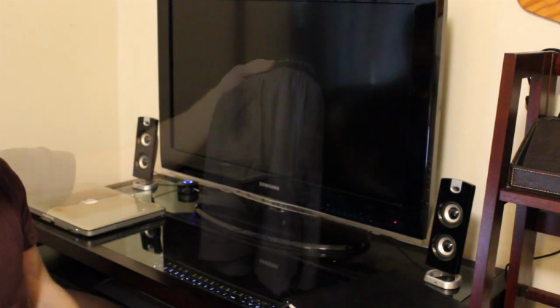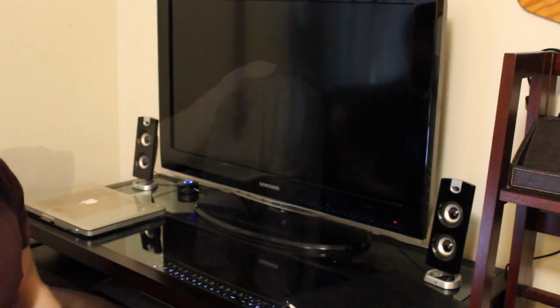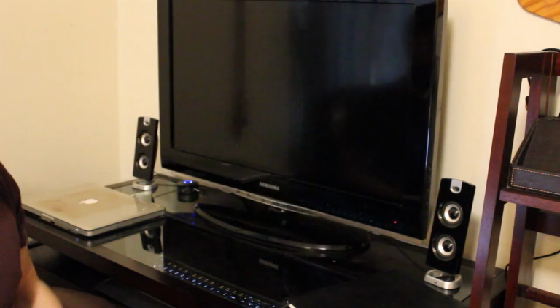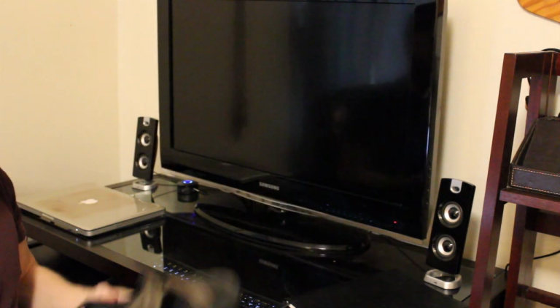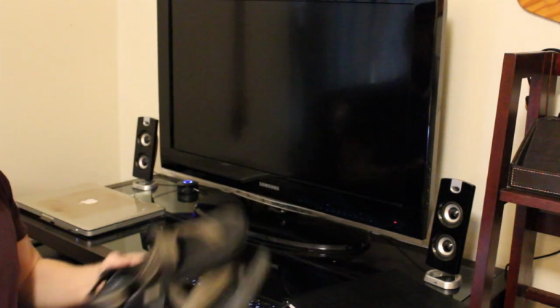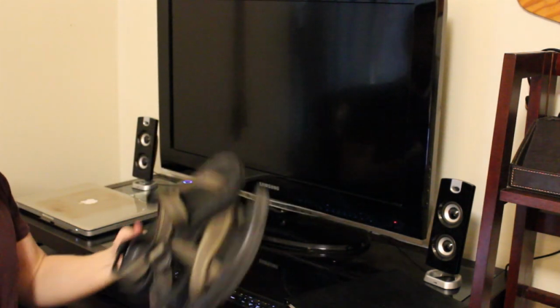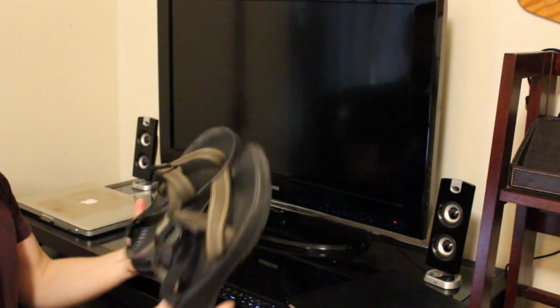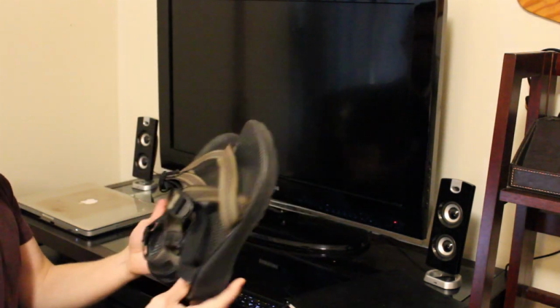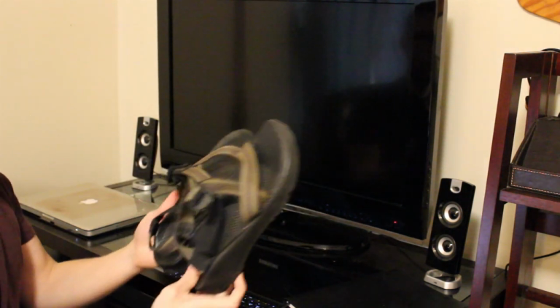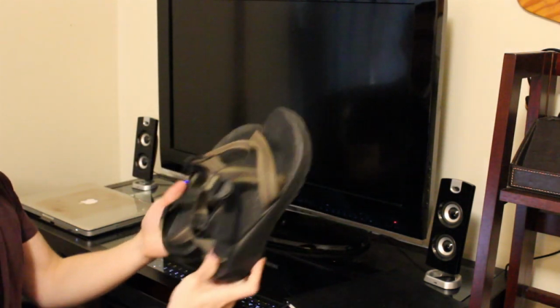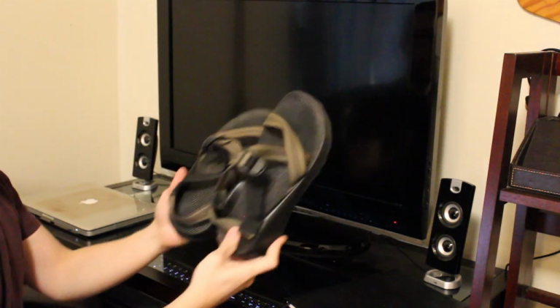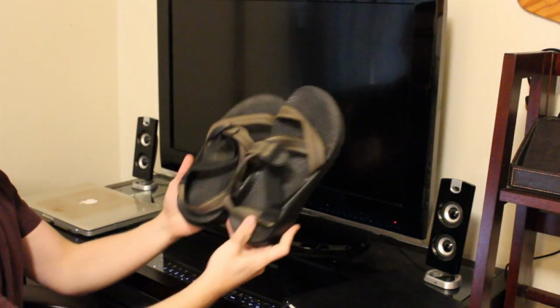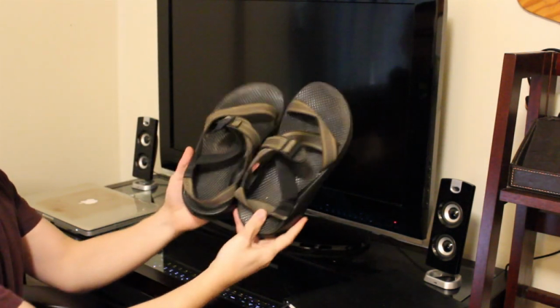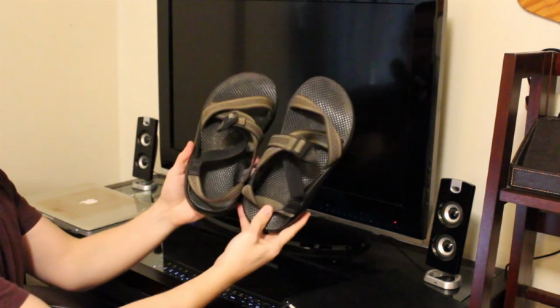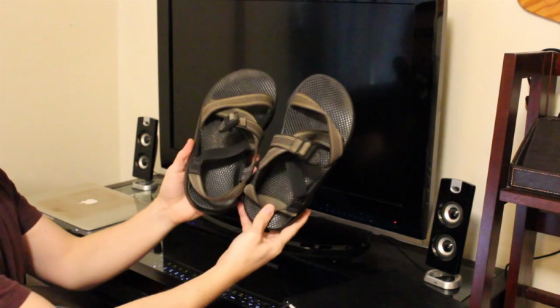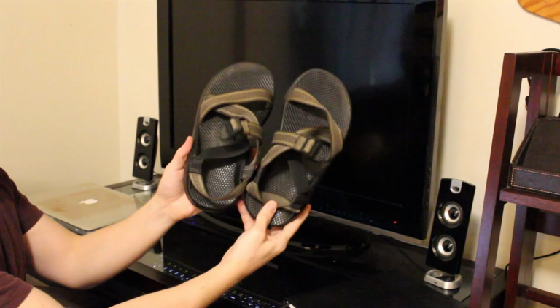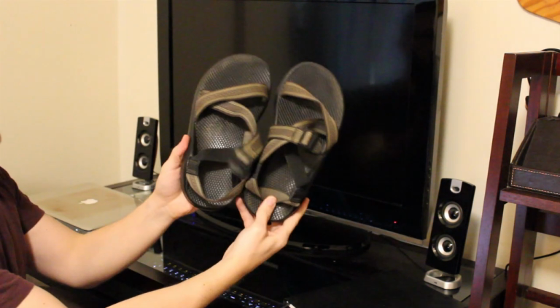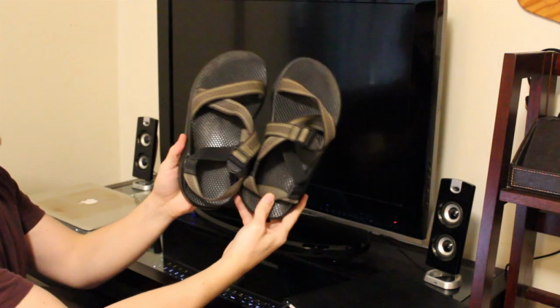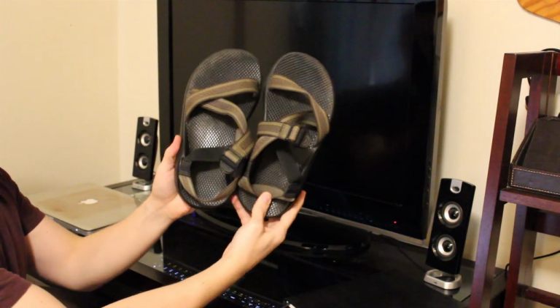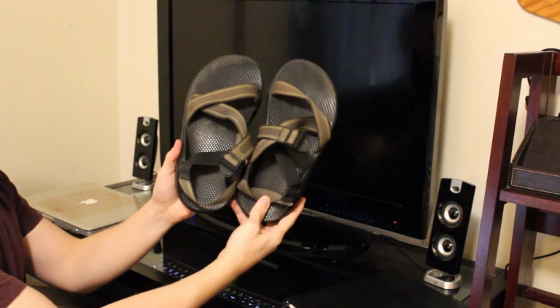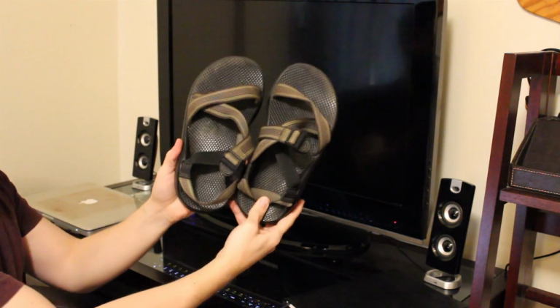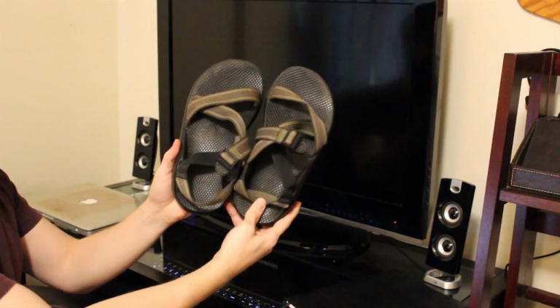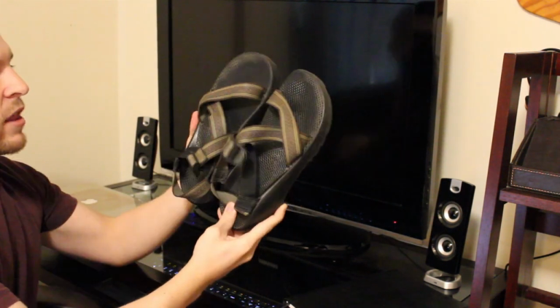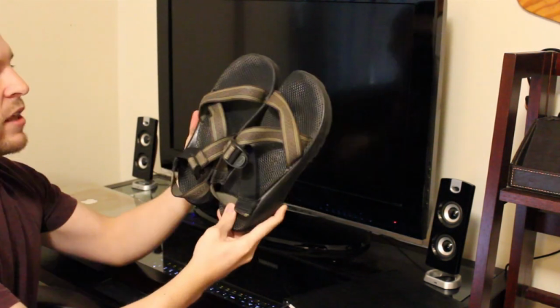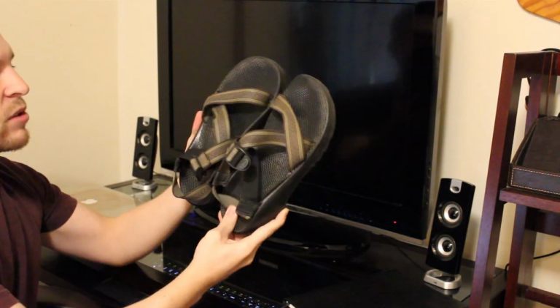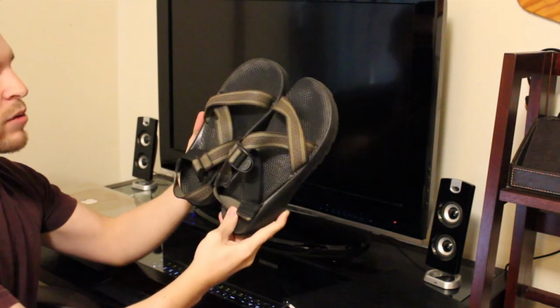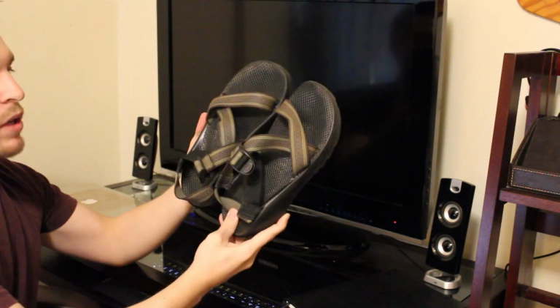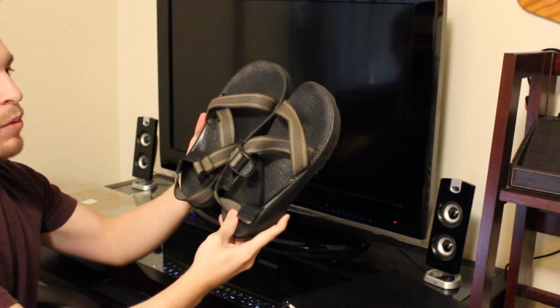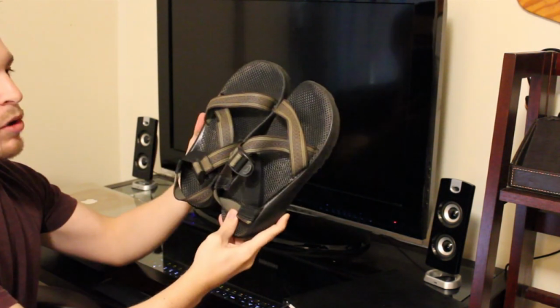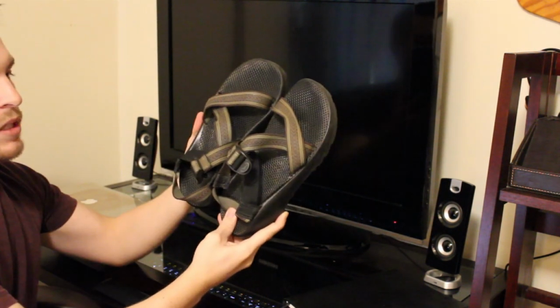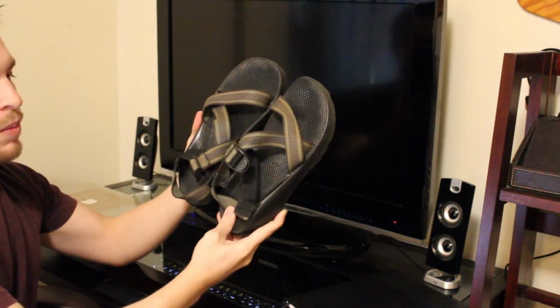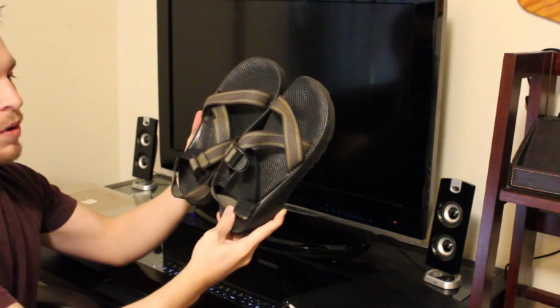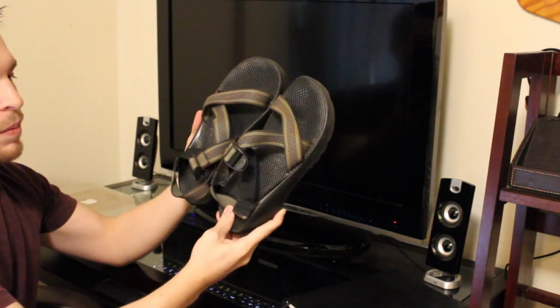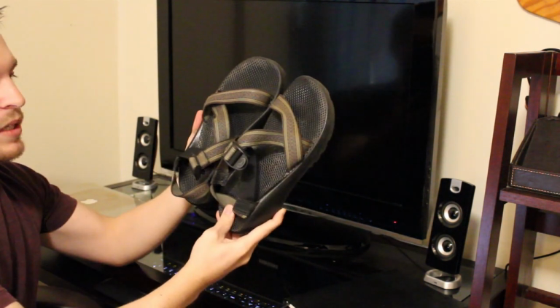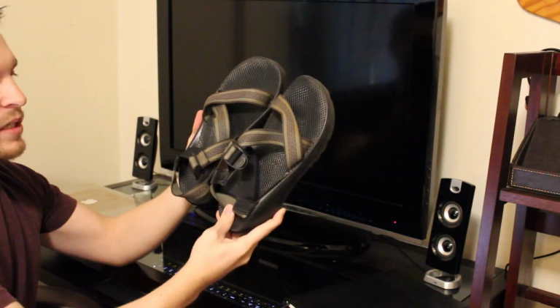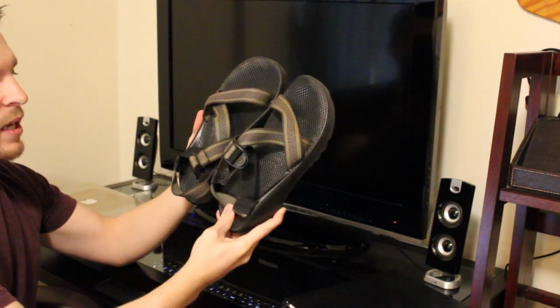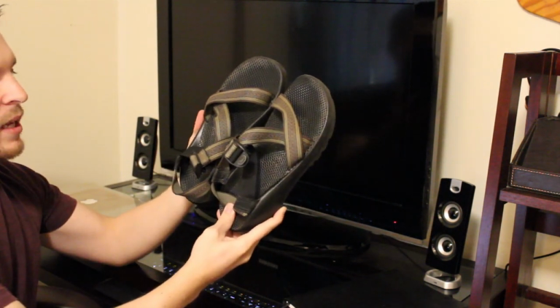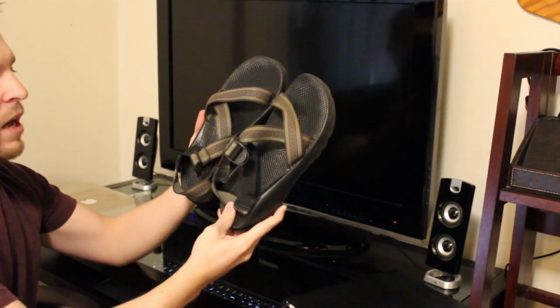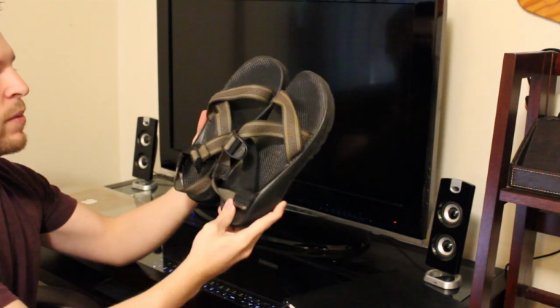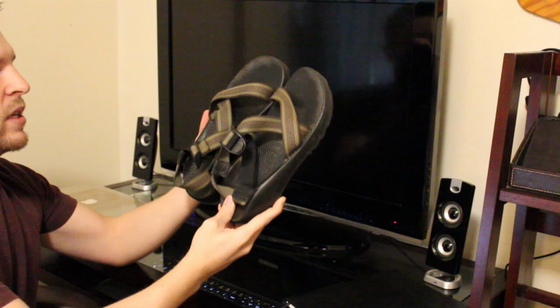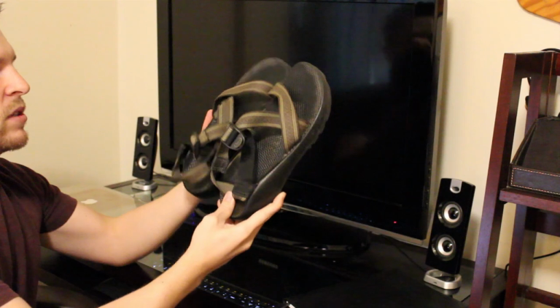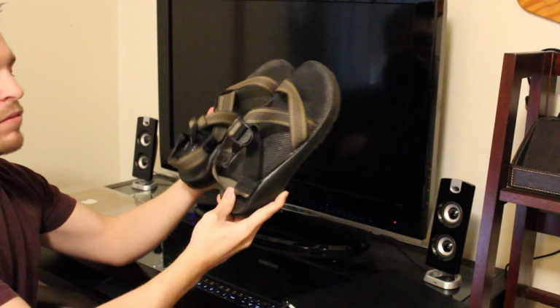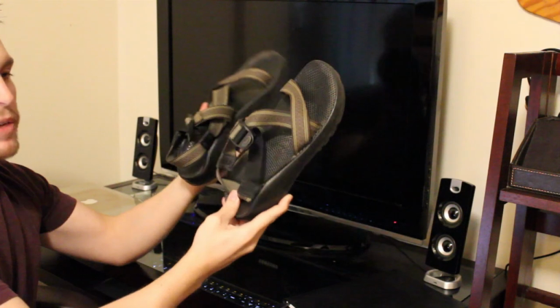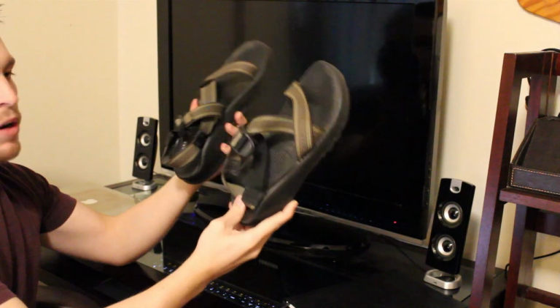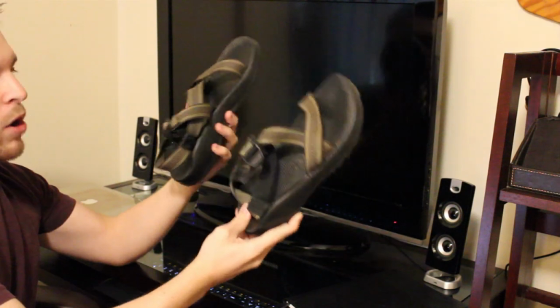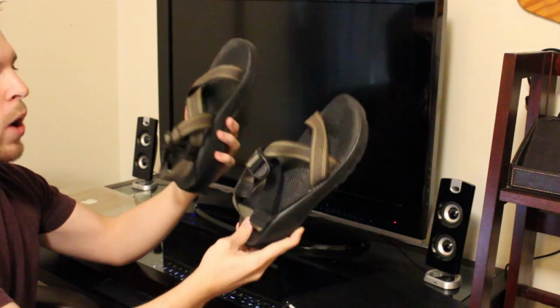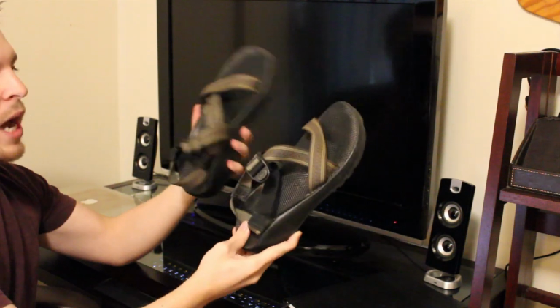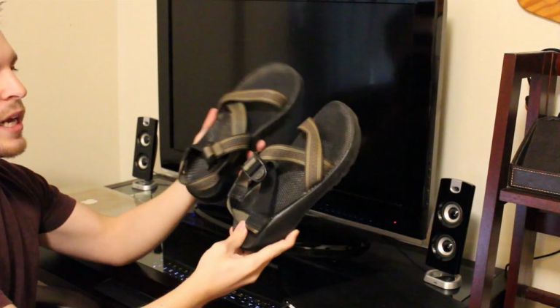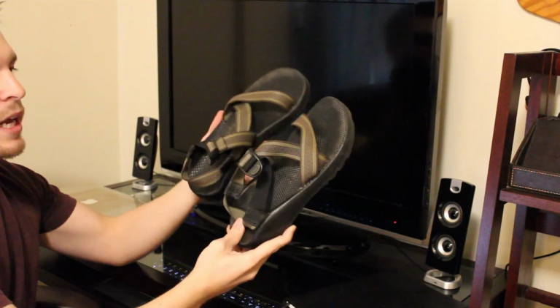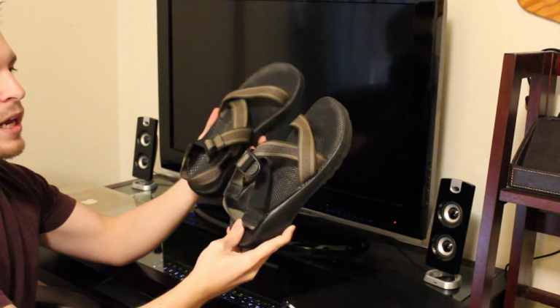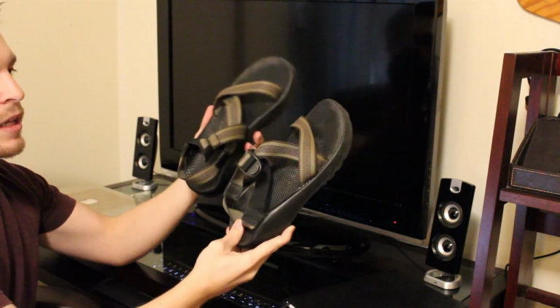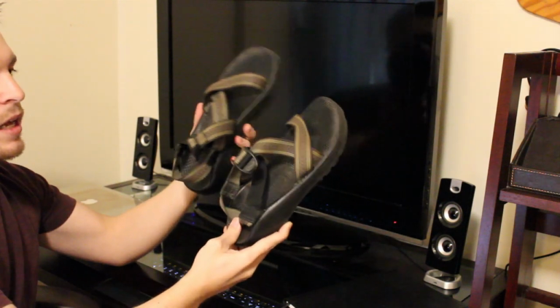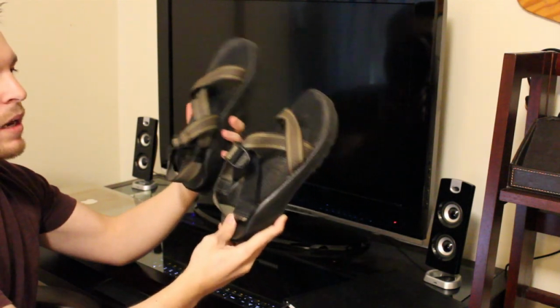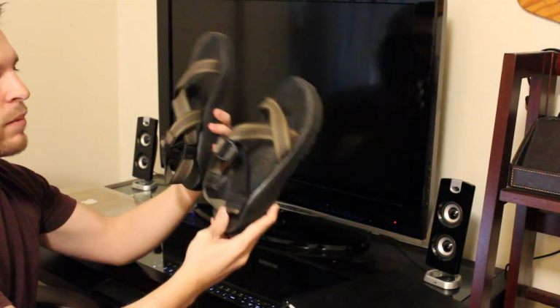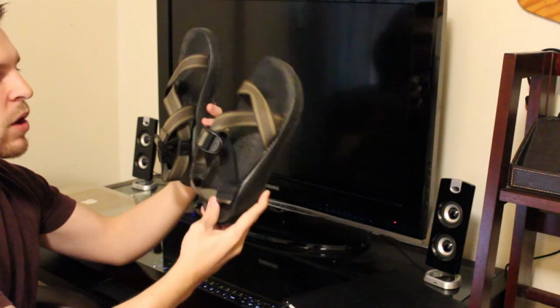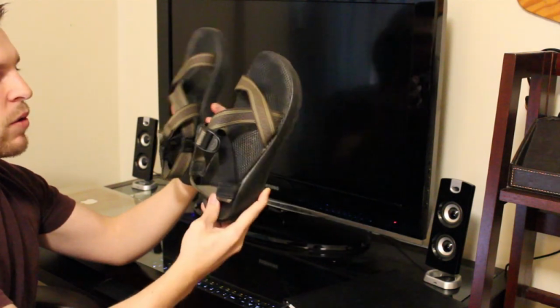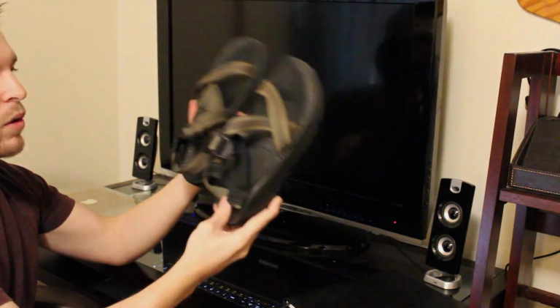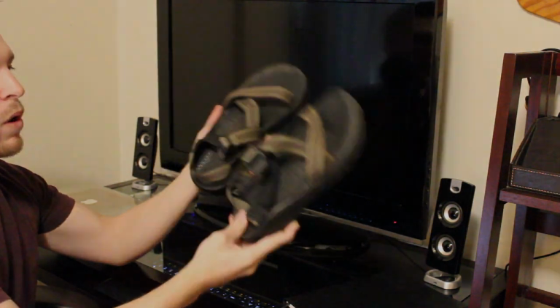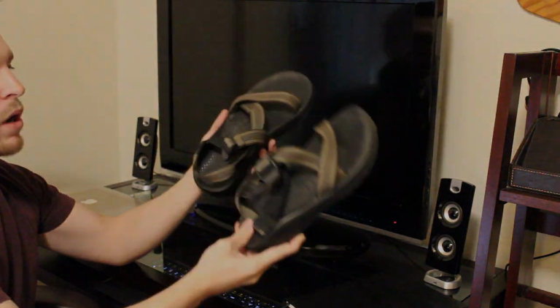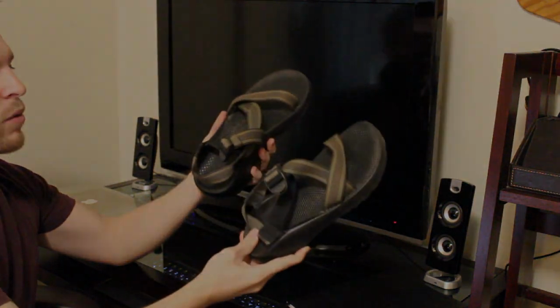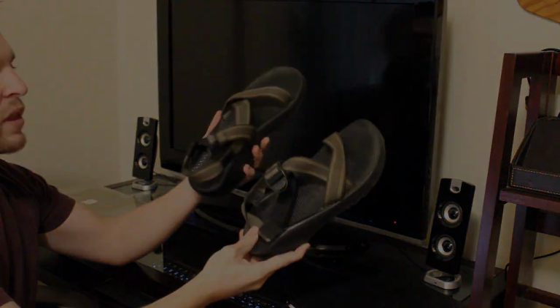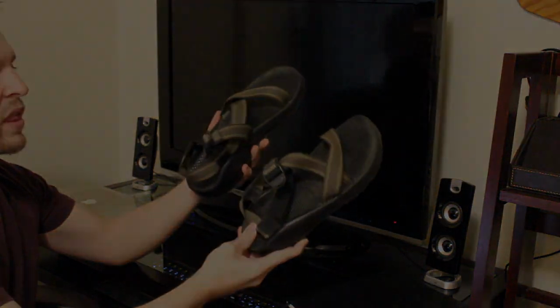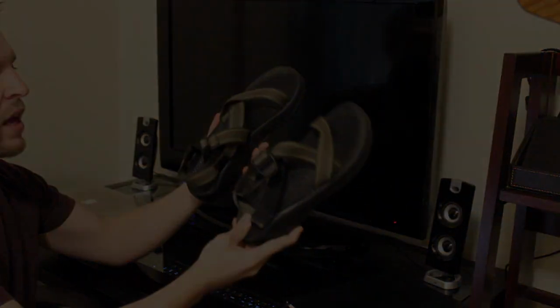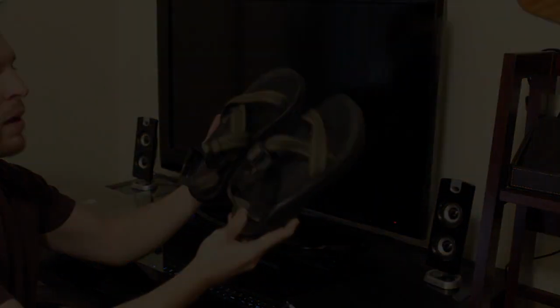Lastly, the Chaco Z1 sandals. These are really multi-purpose — they allow me to go hiking in them and go in the water with them.